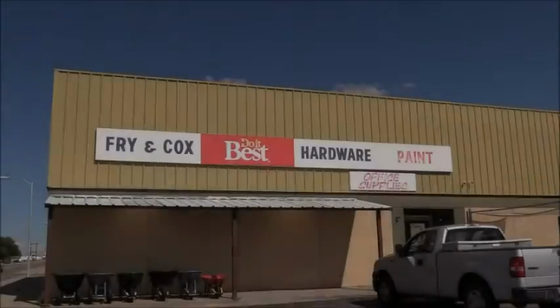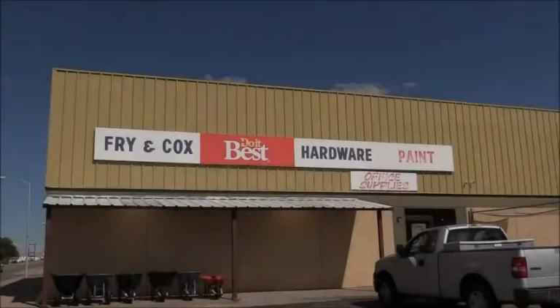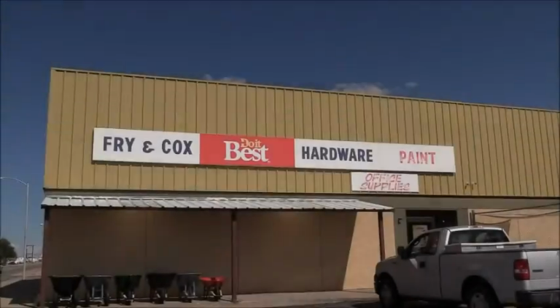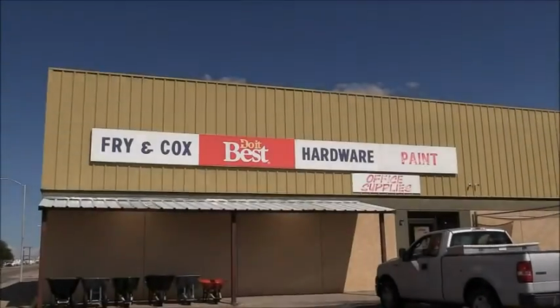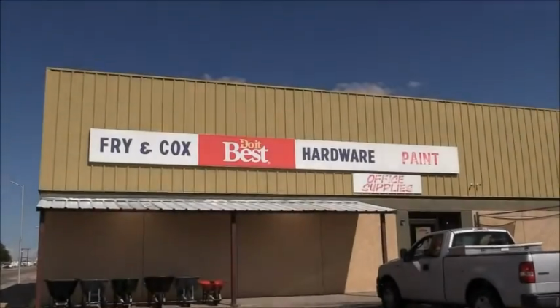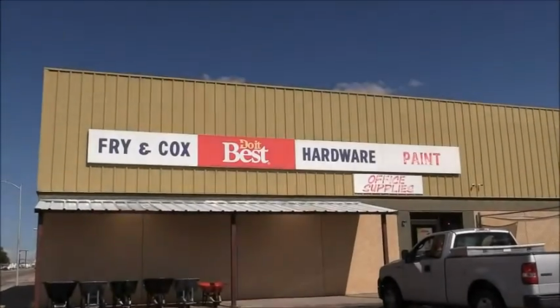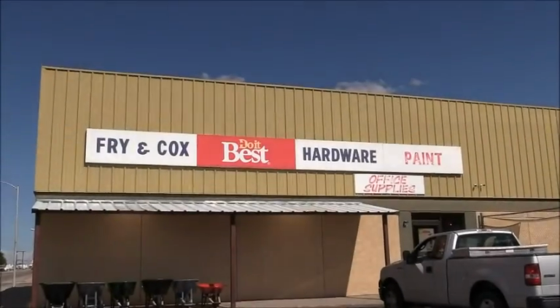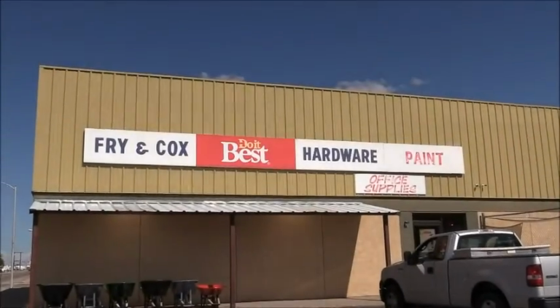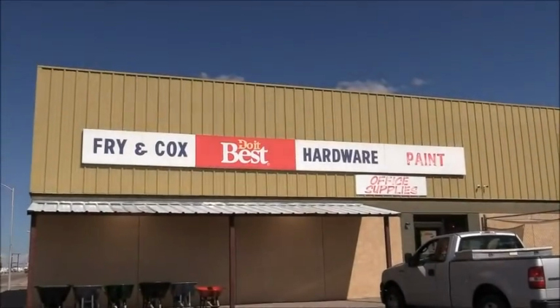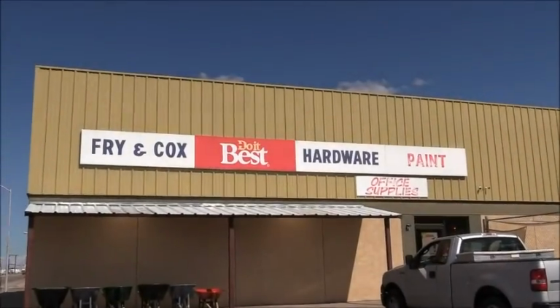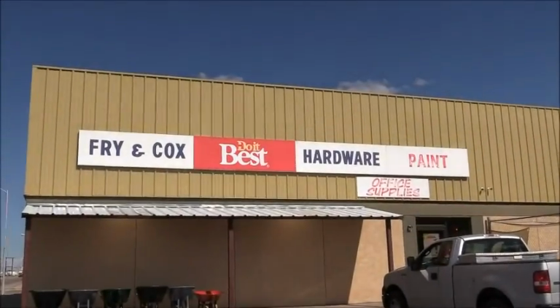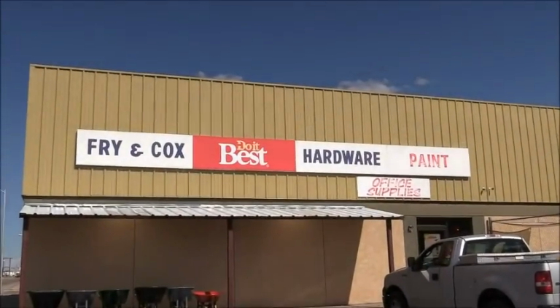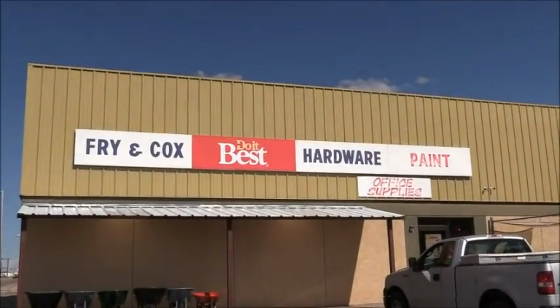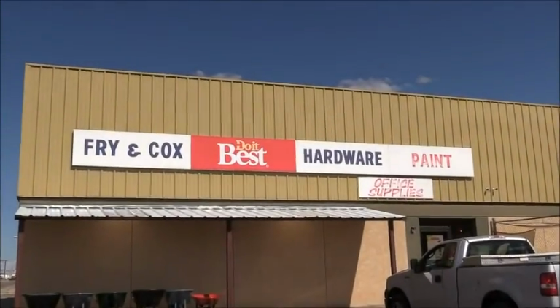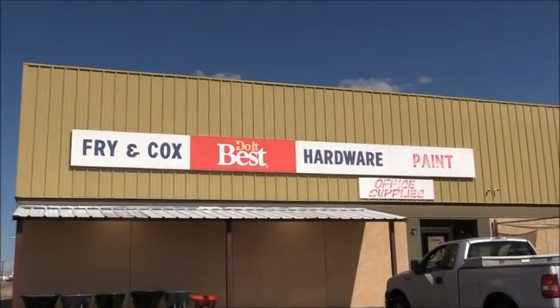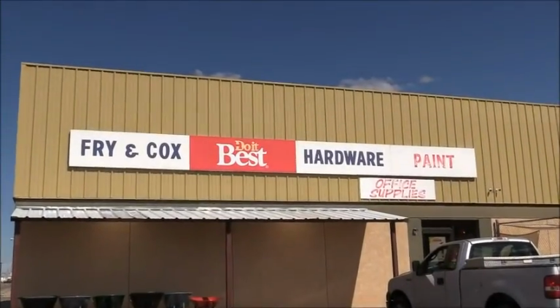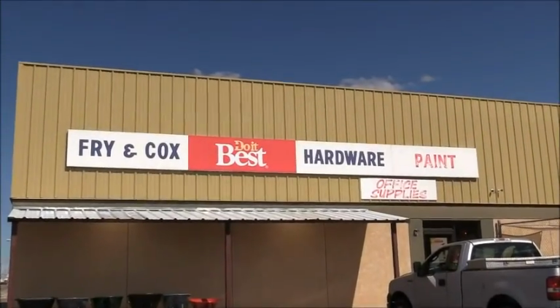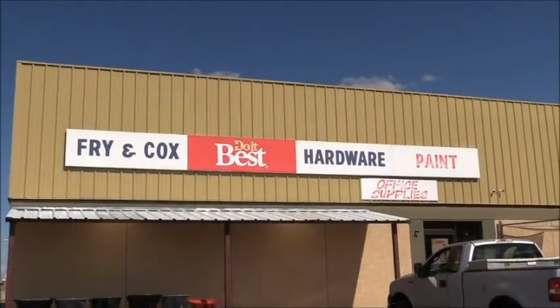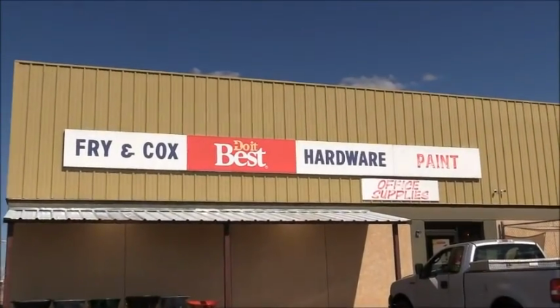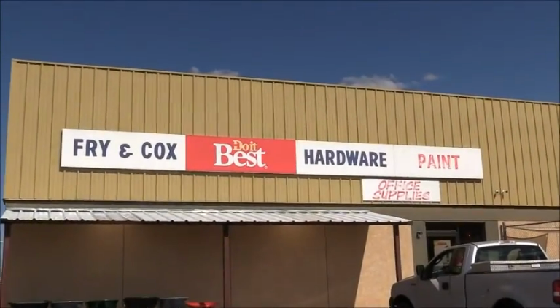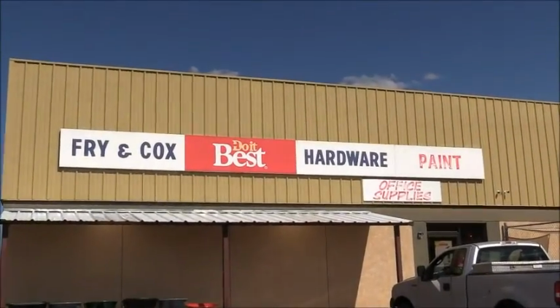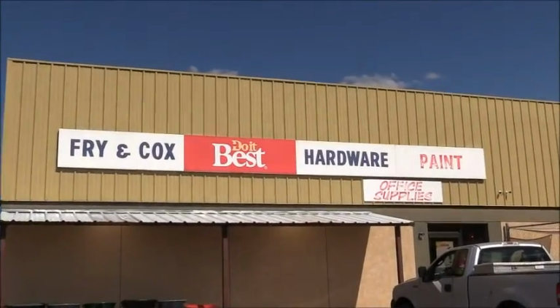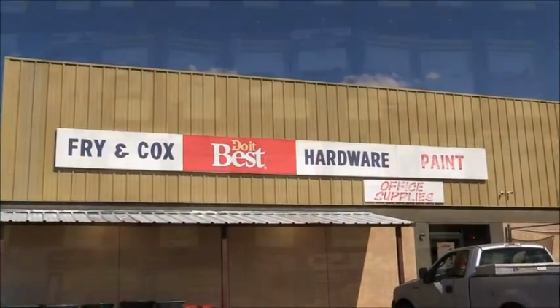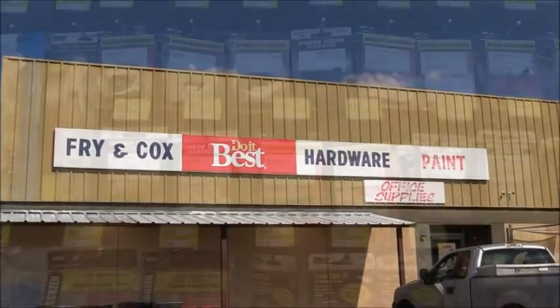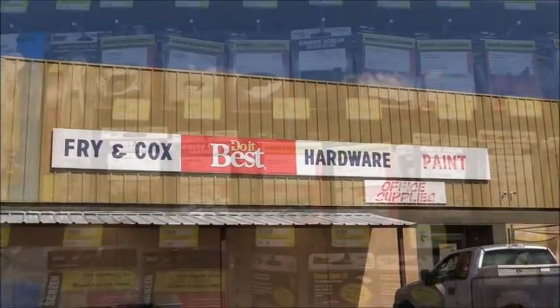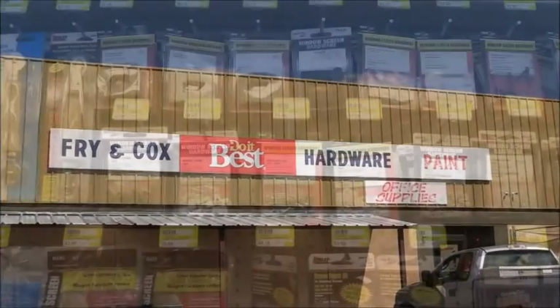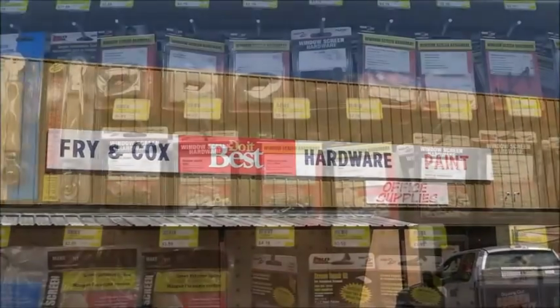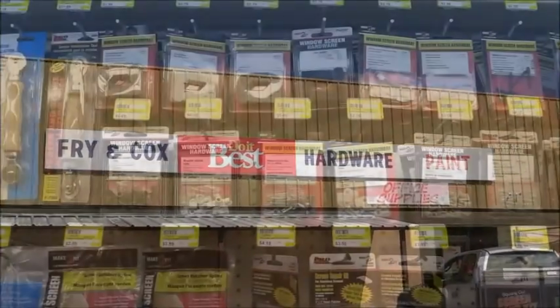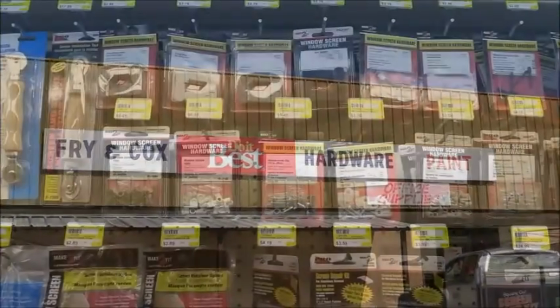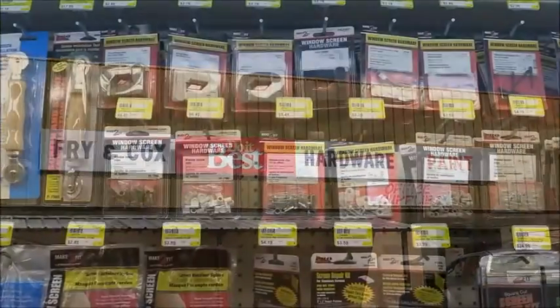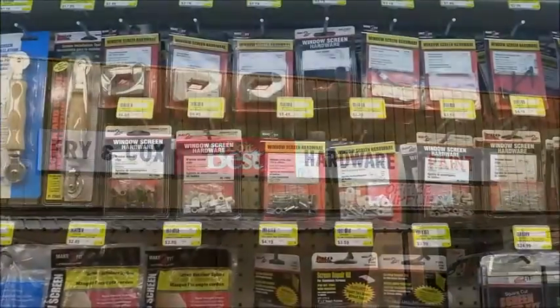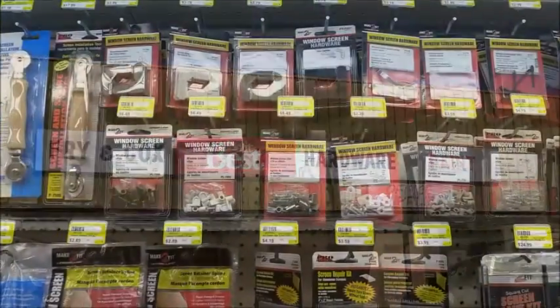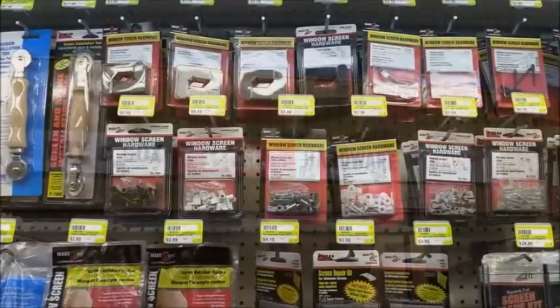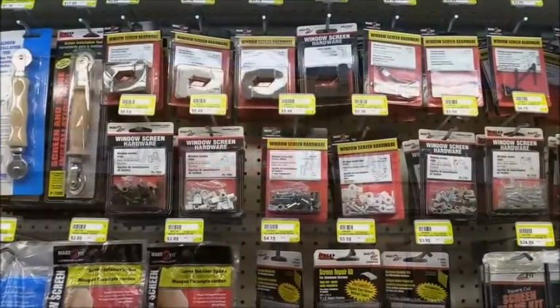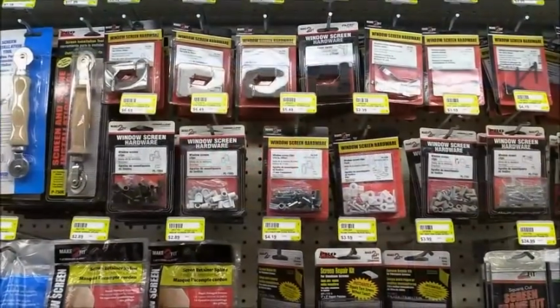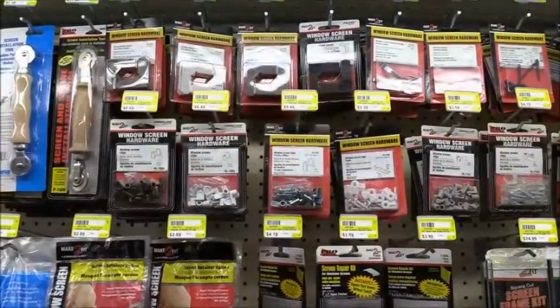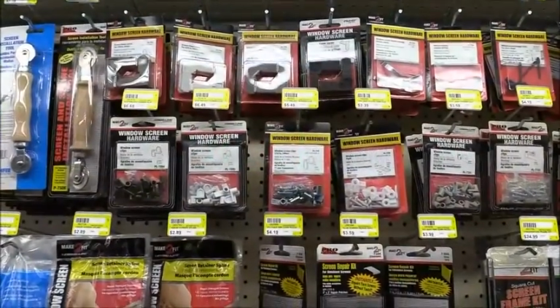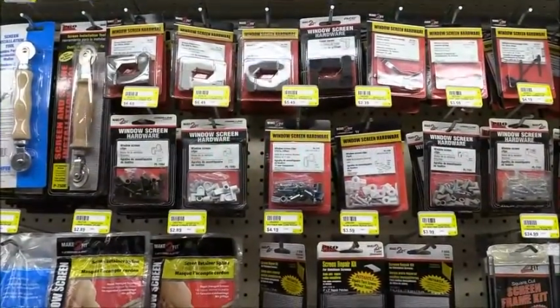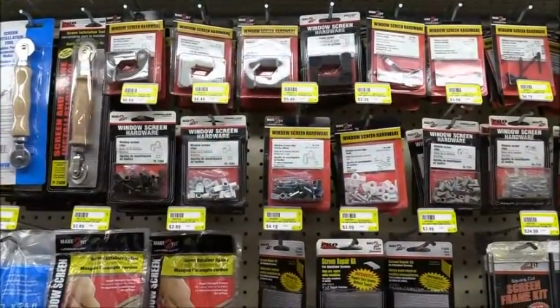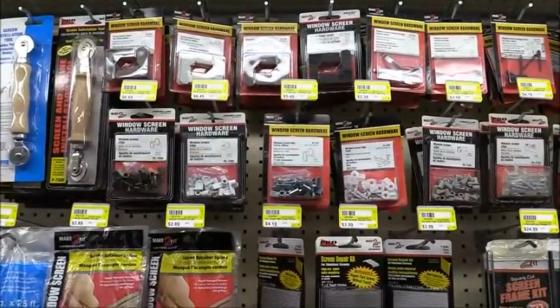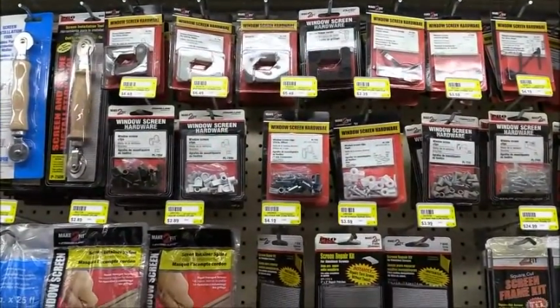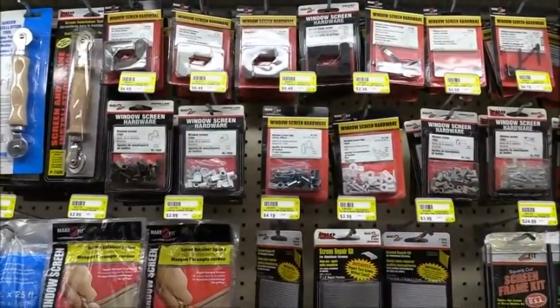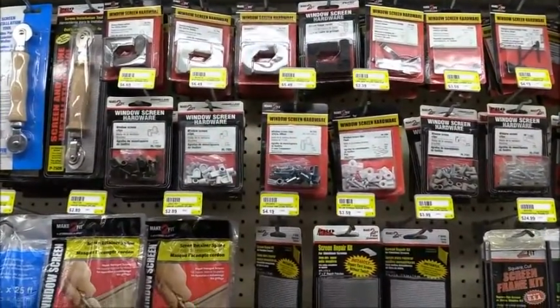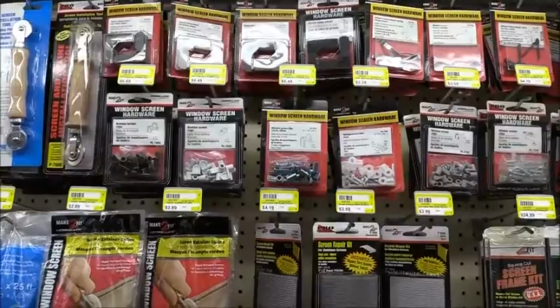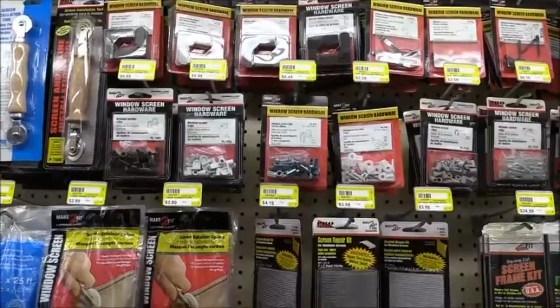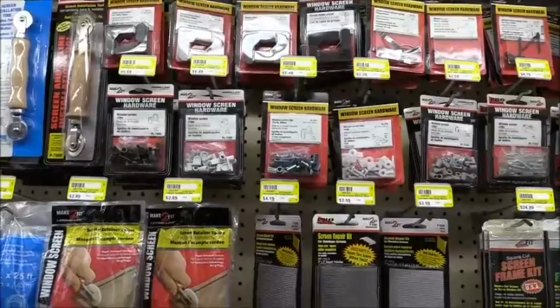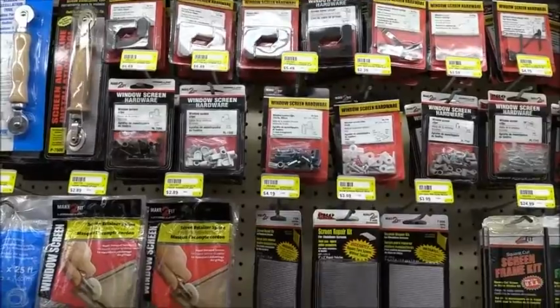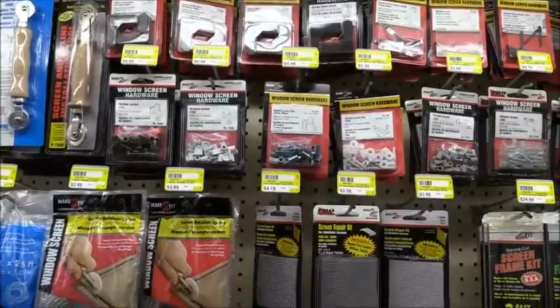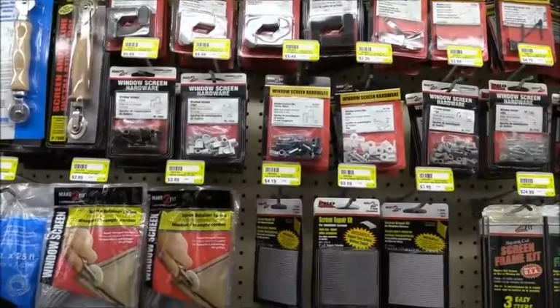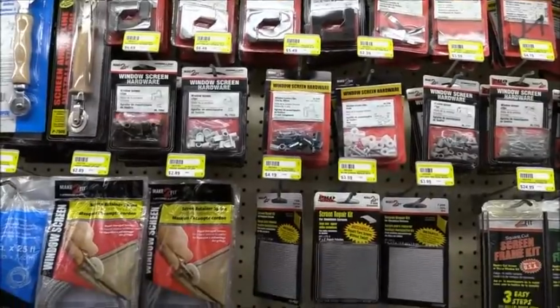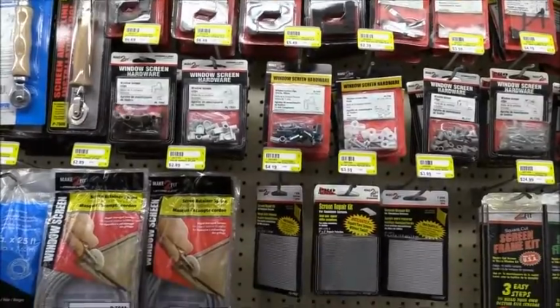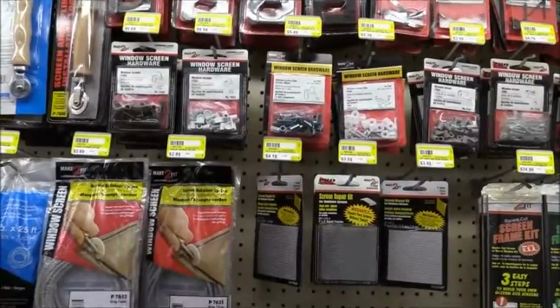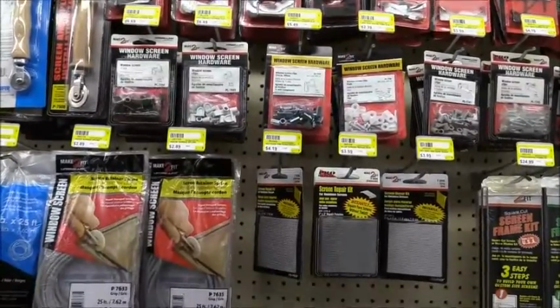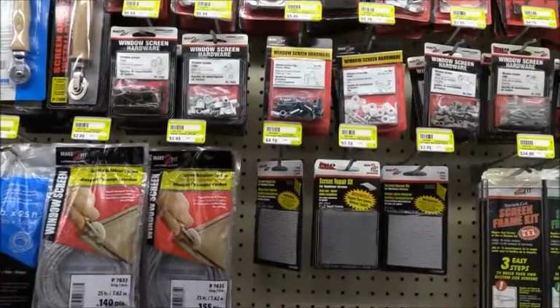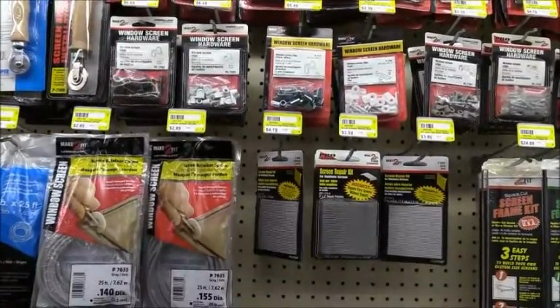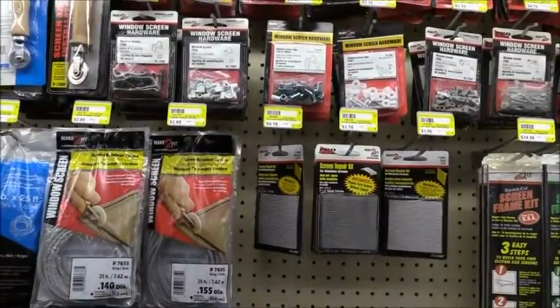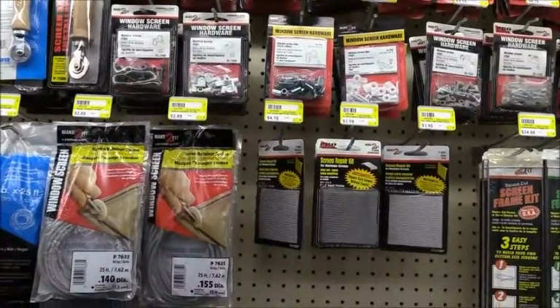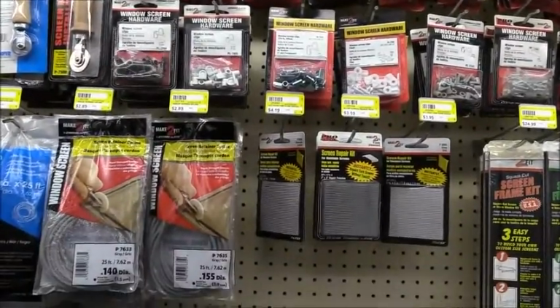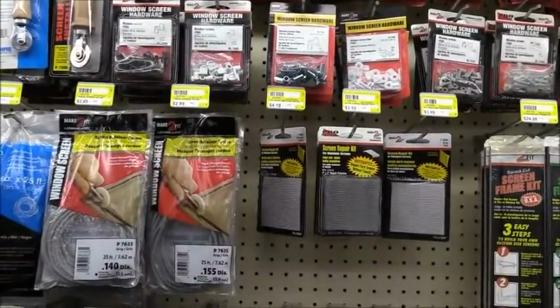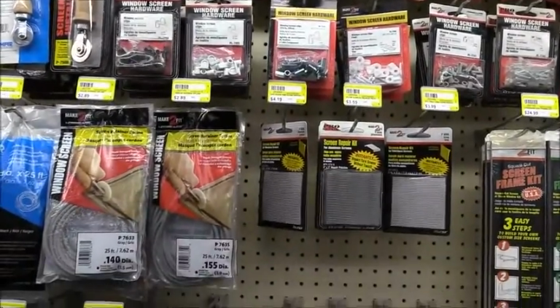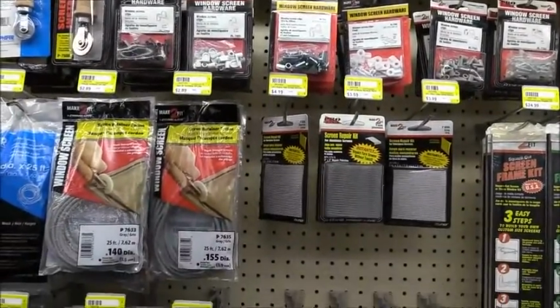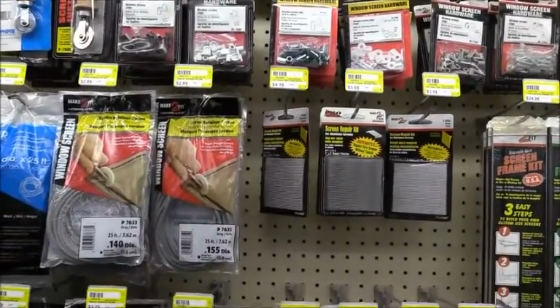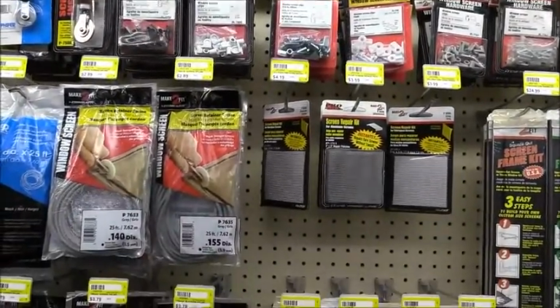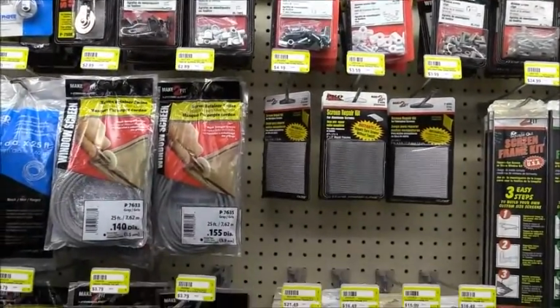Frying Cox, 401 South 1st Street in Muleshoe, Texas, supports all of our area youth in the Bailey County Junior Livestock Show.